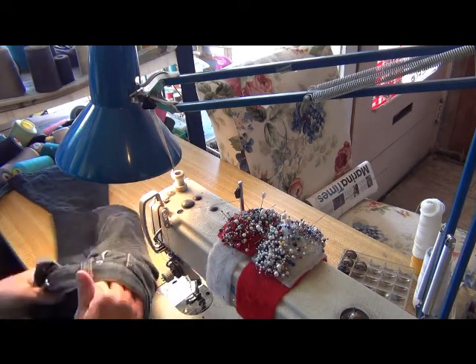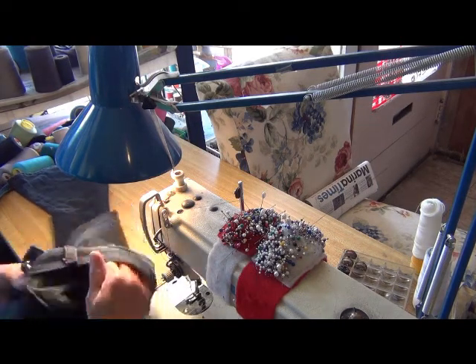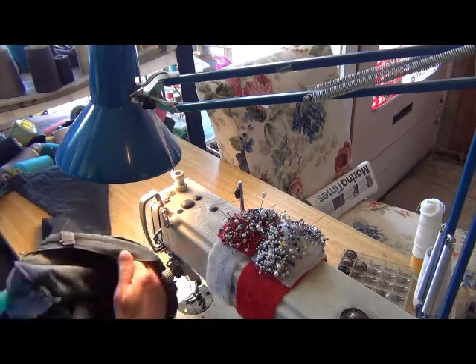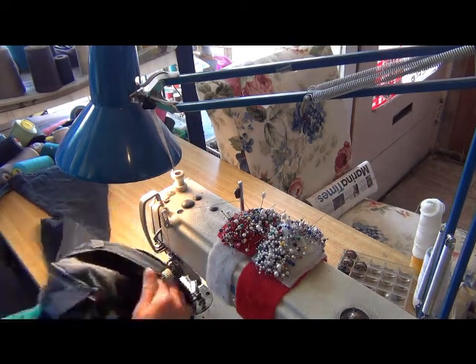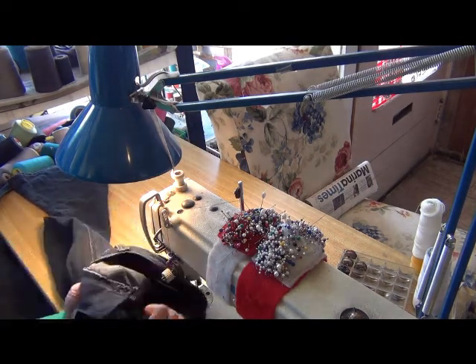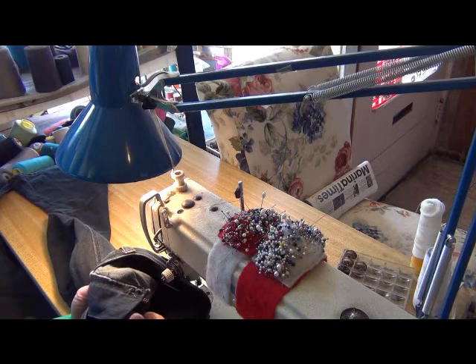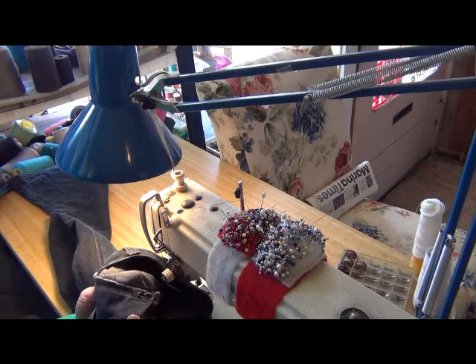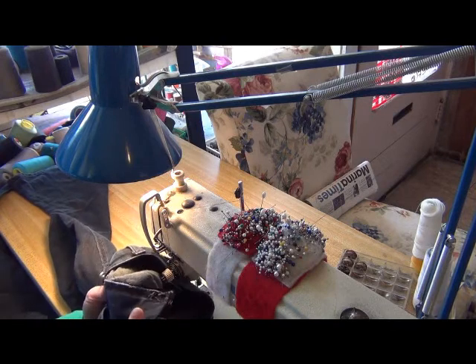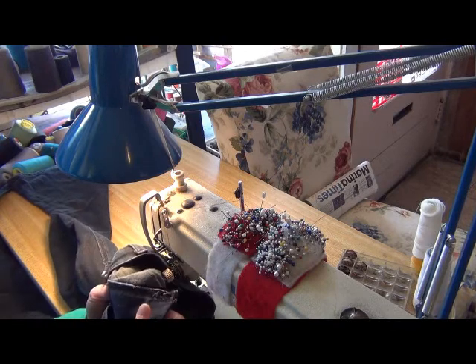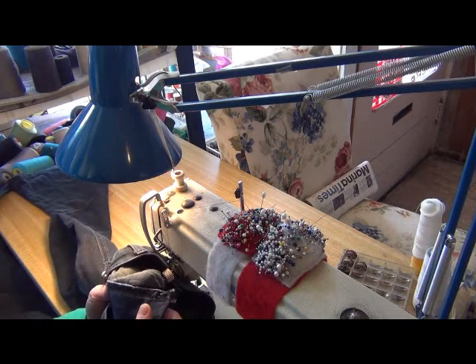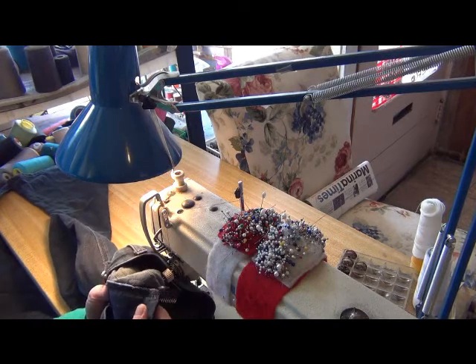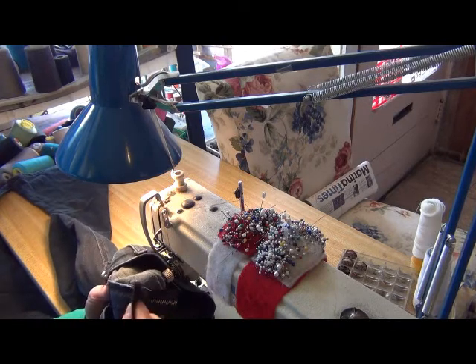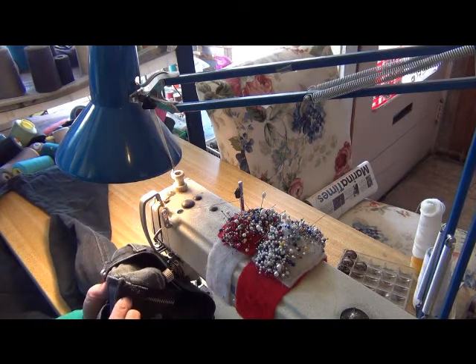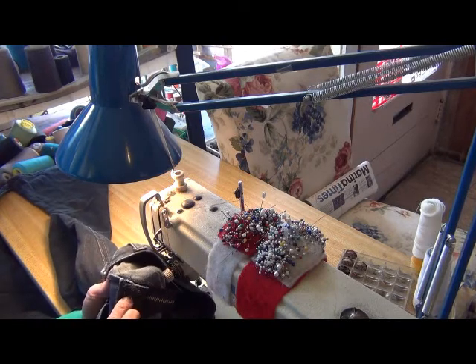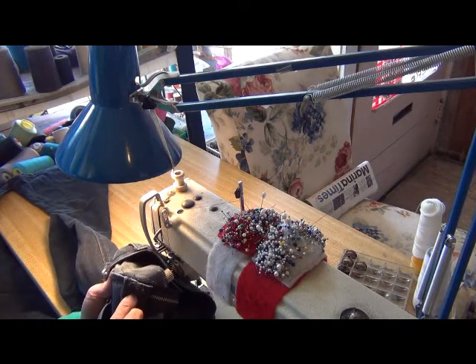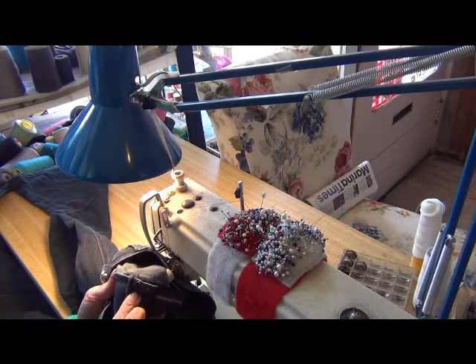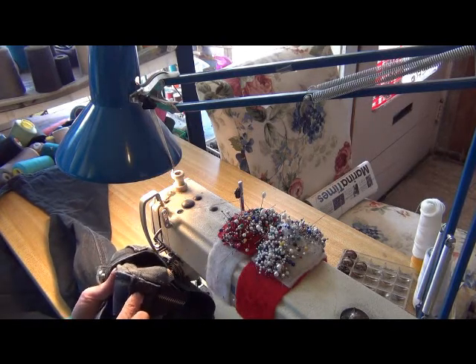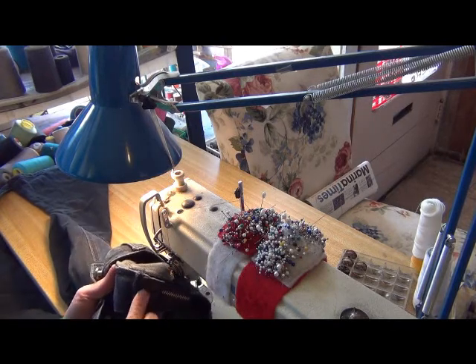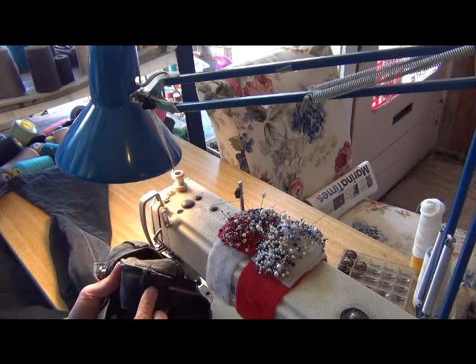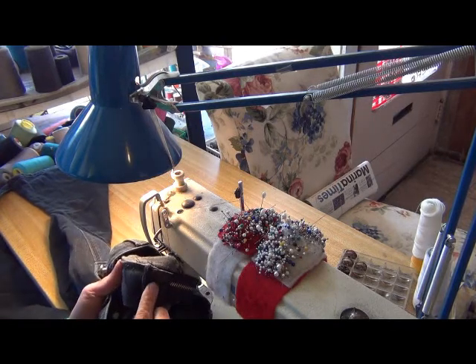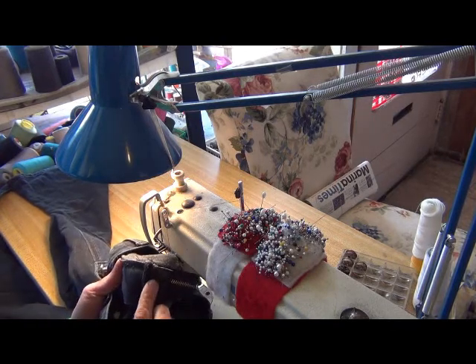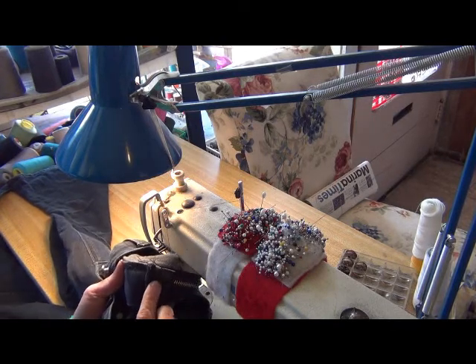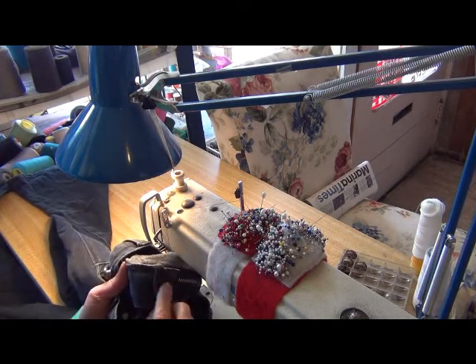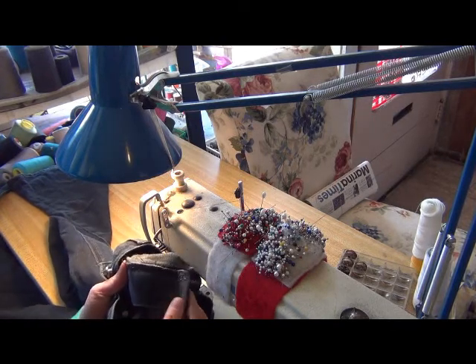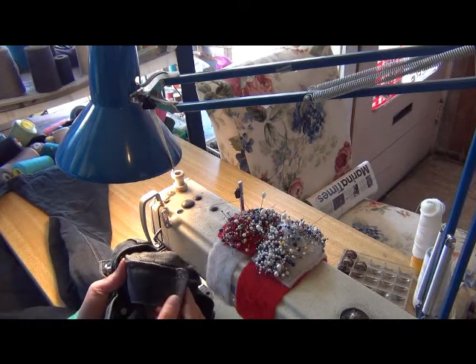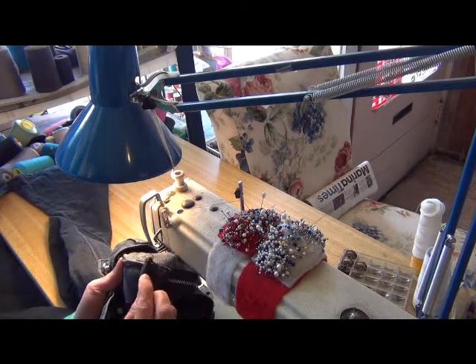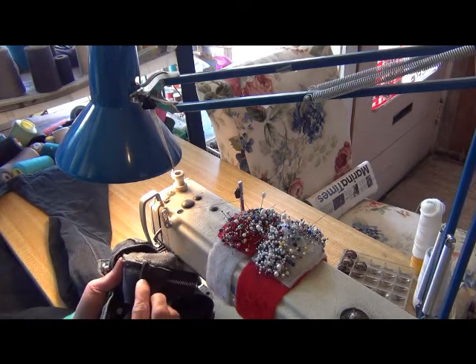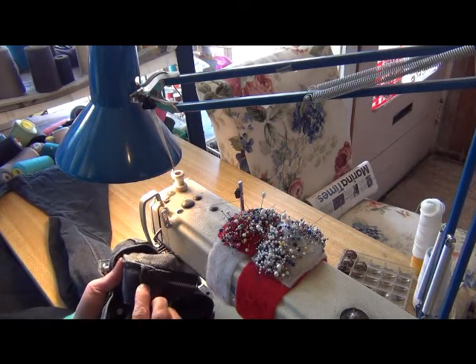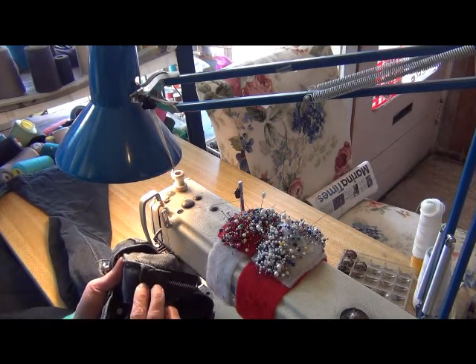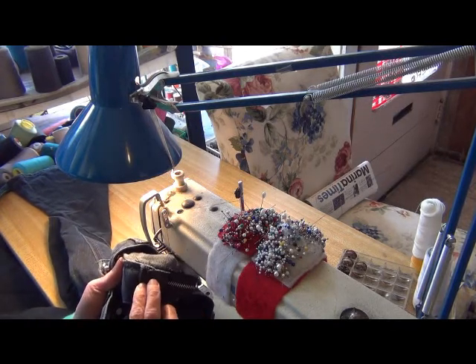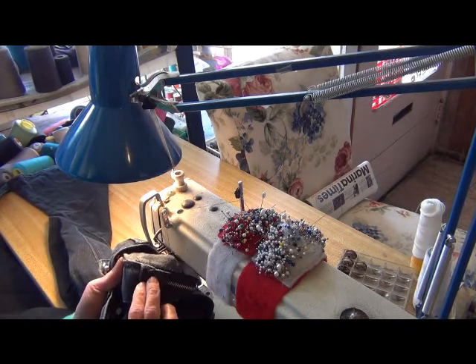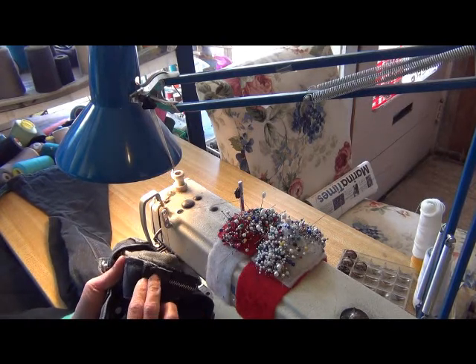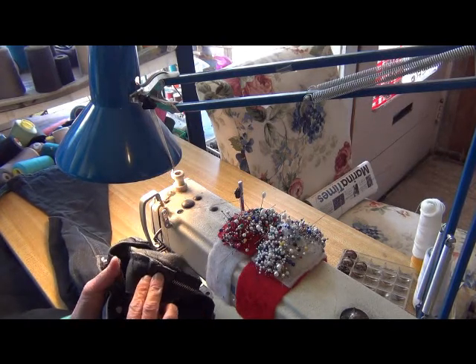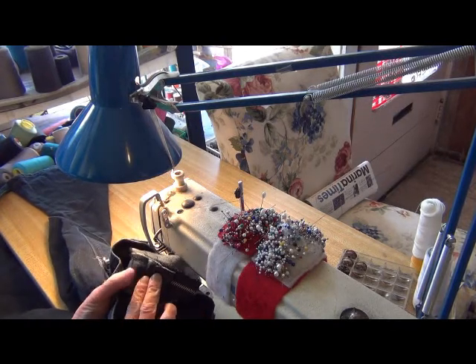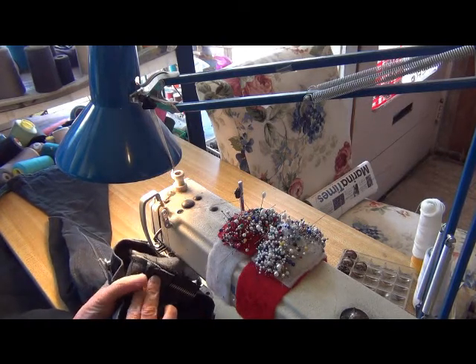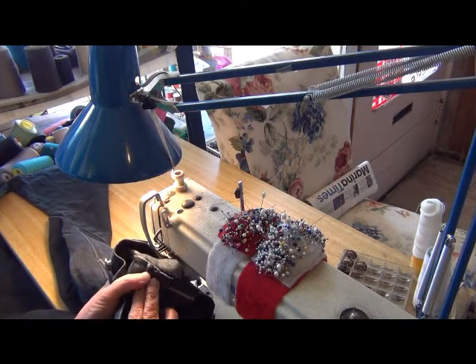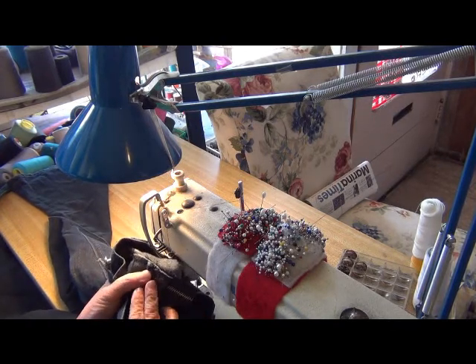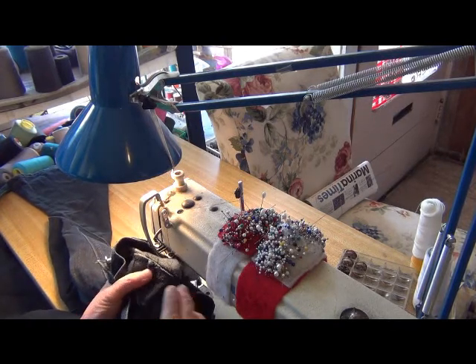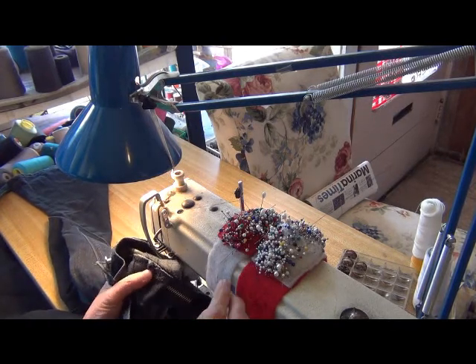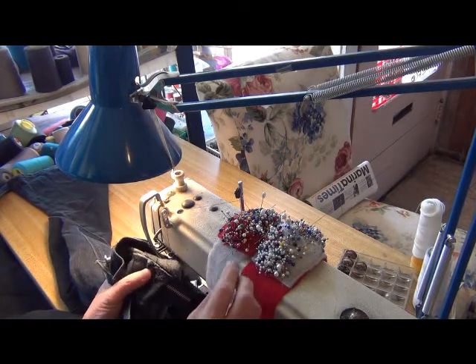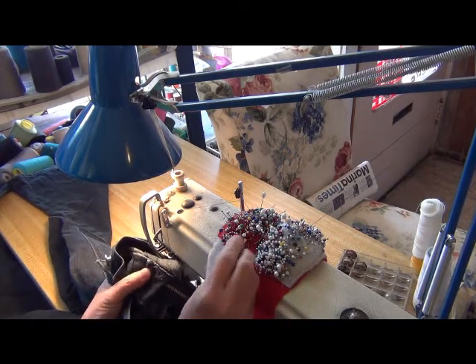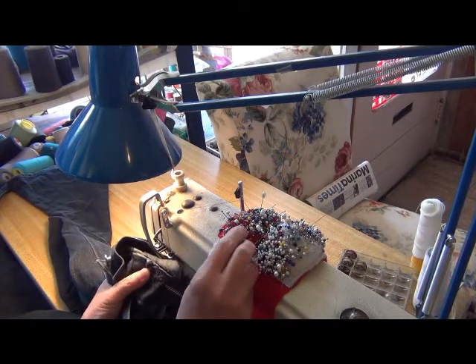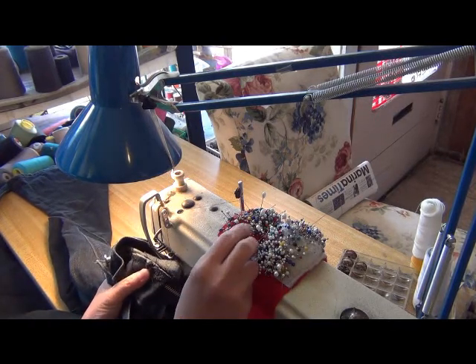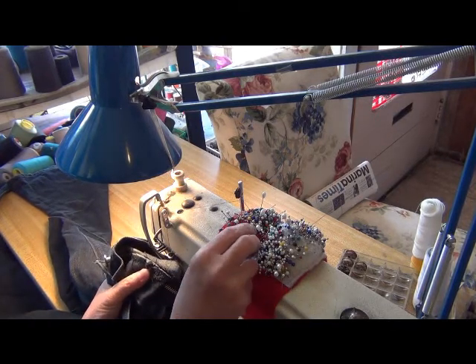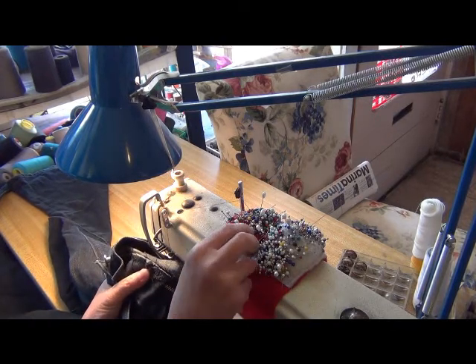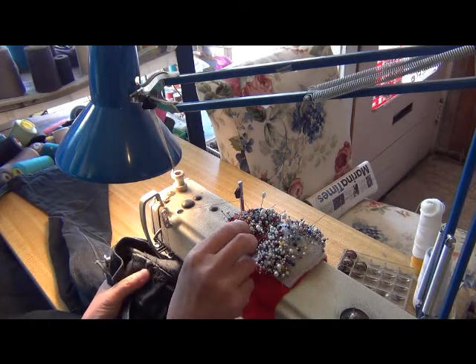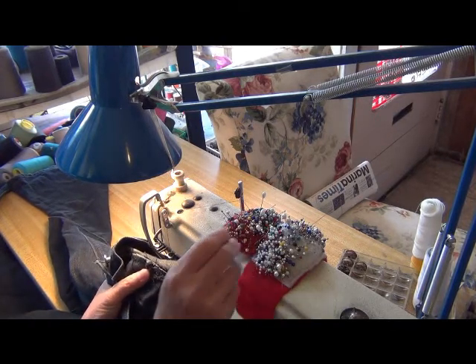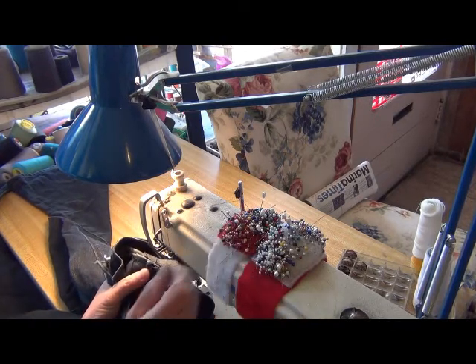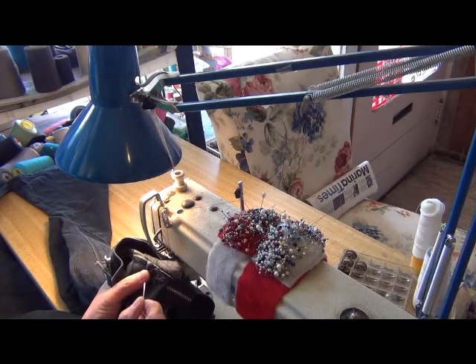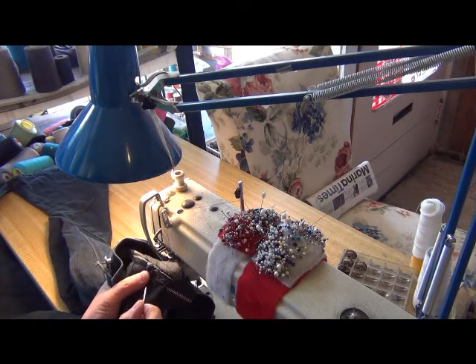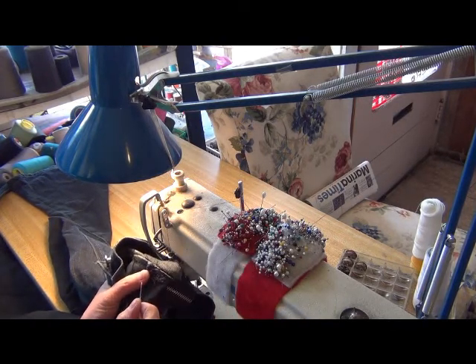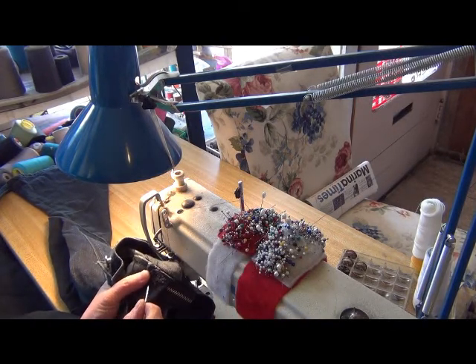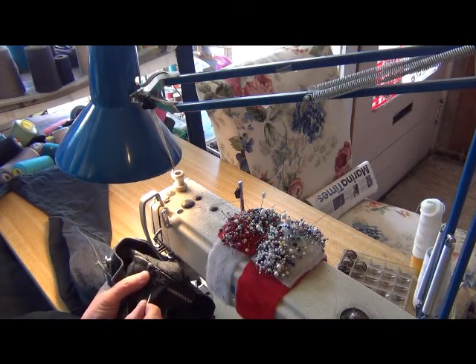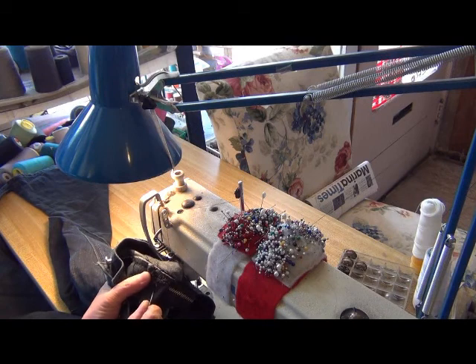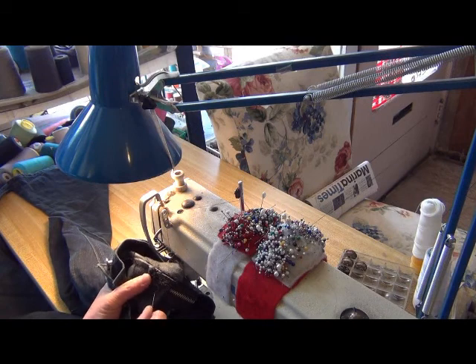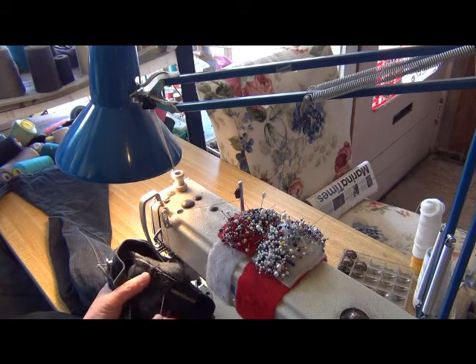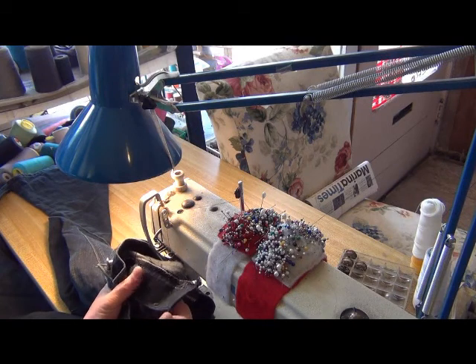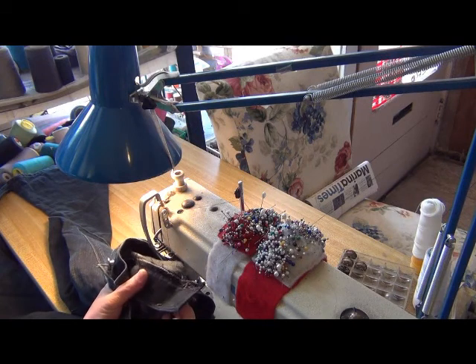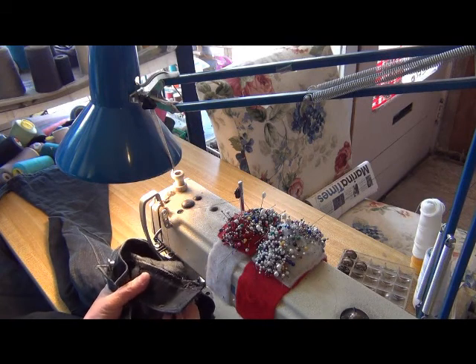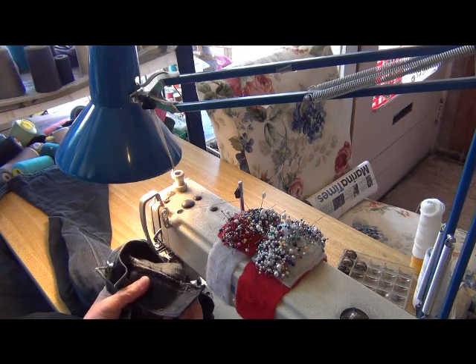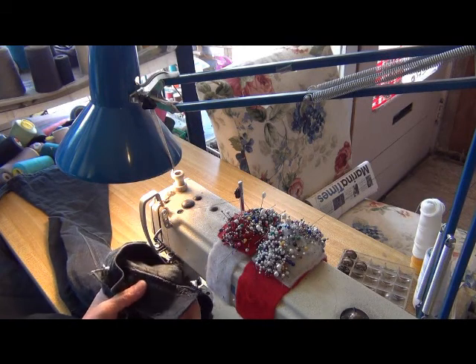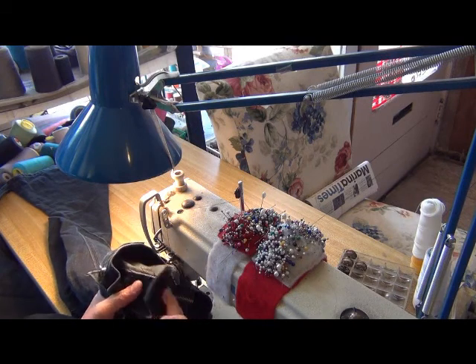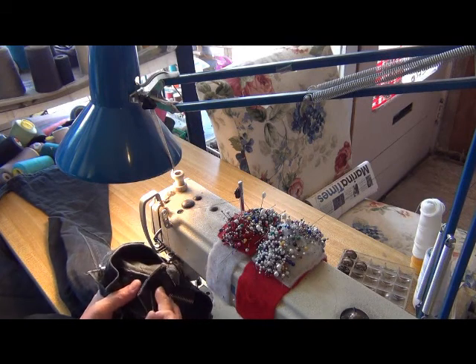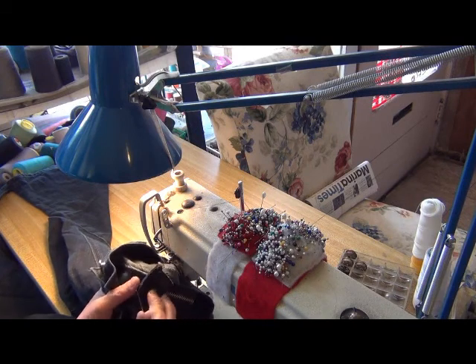When you sew, you take it this way. You keep this one. Don't sew — don't sew this one.